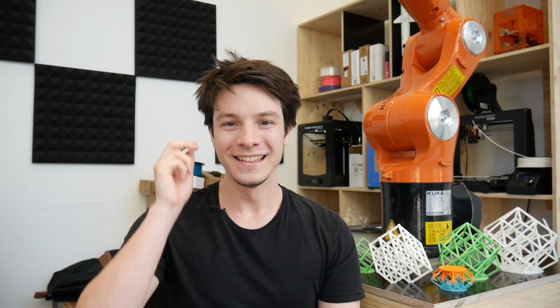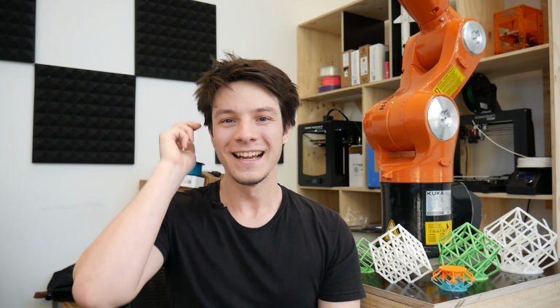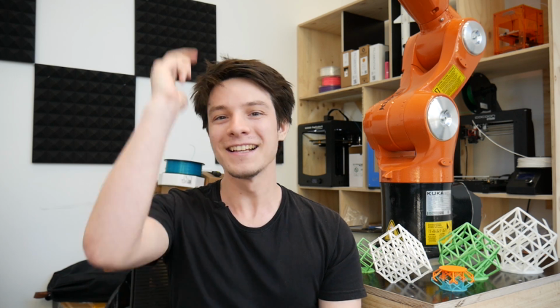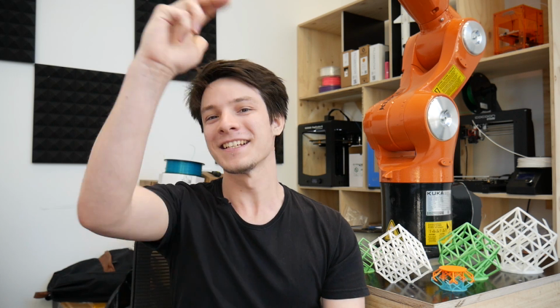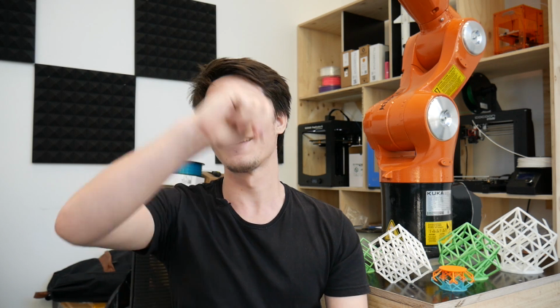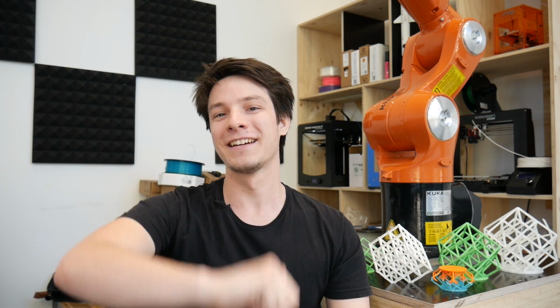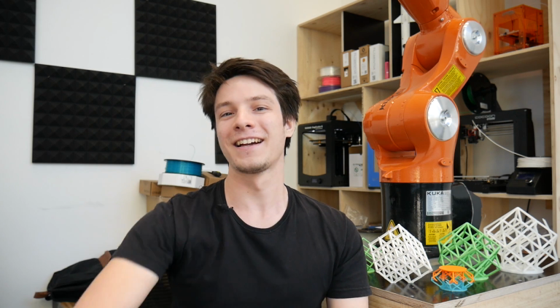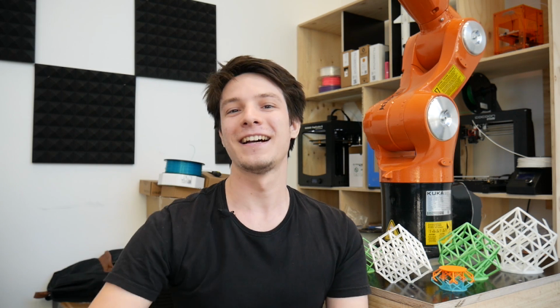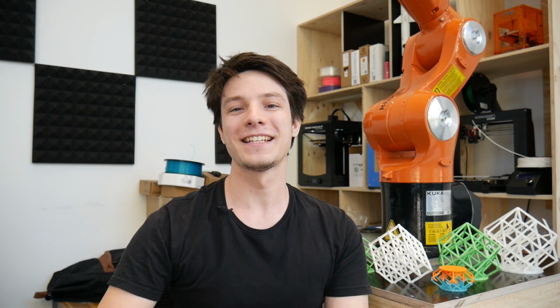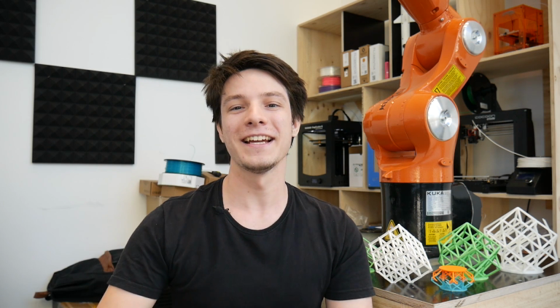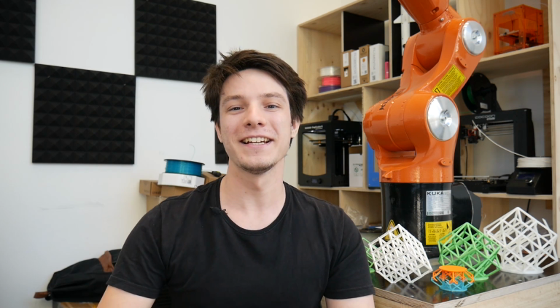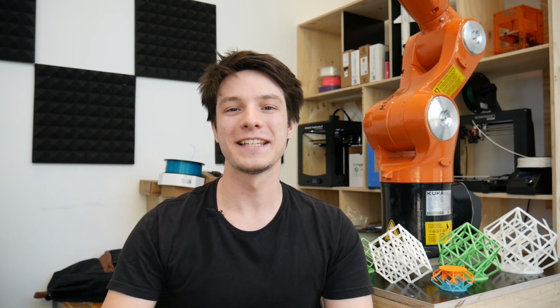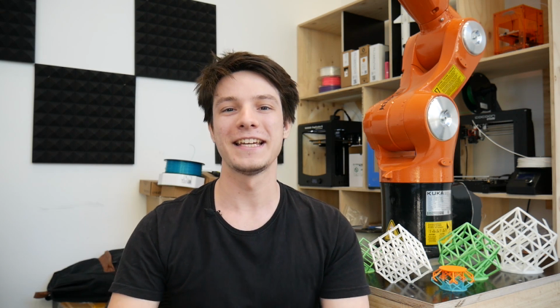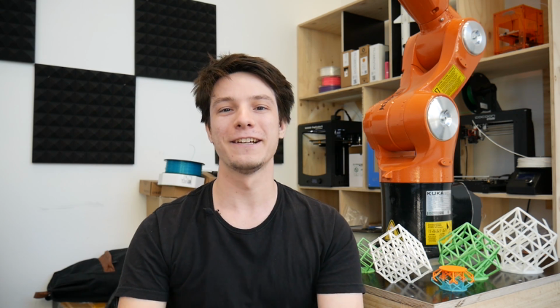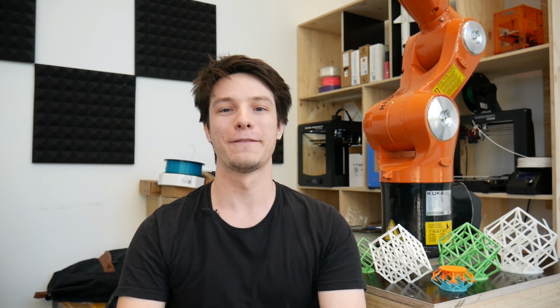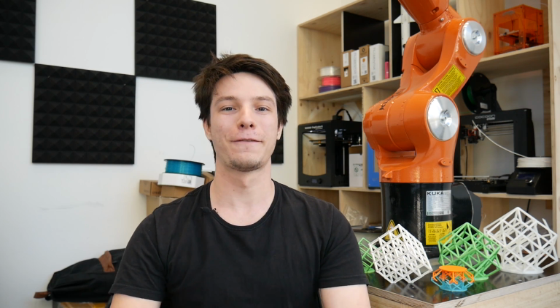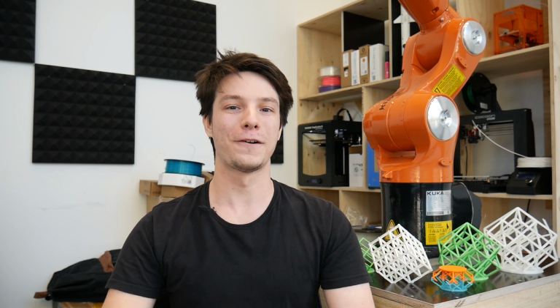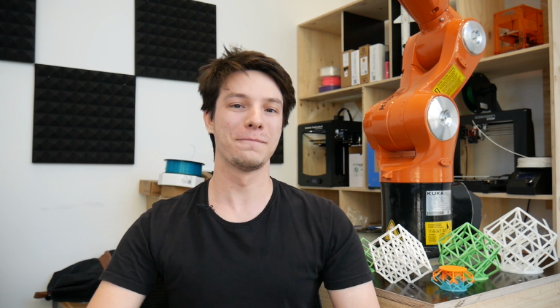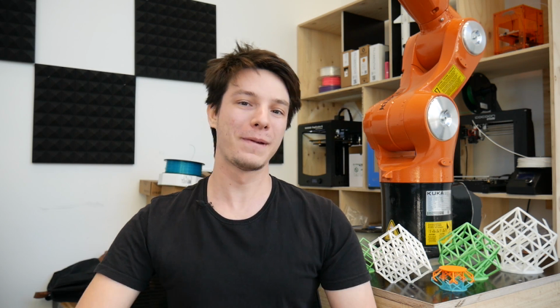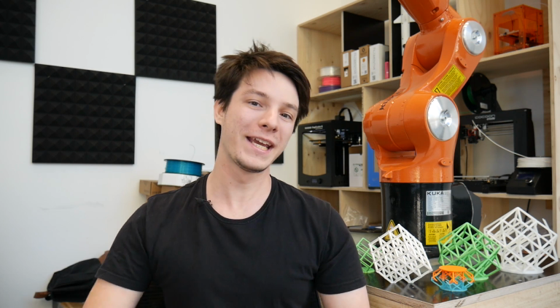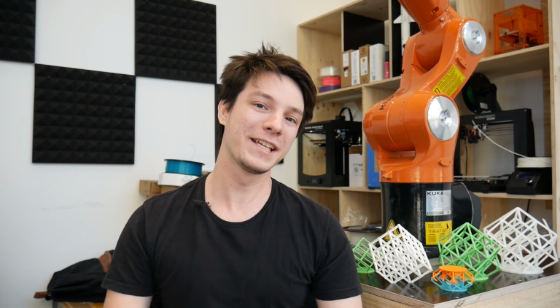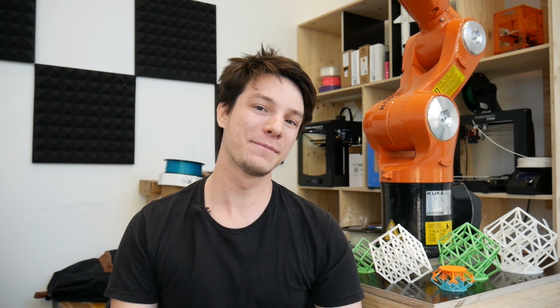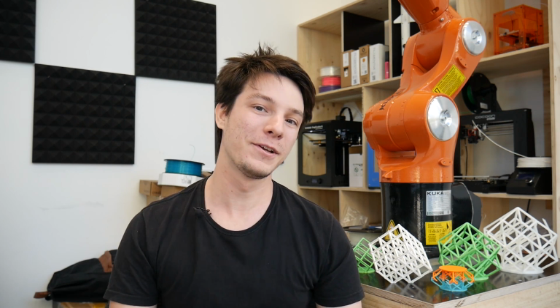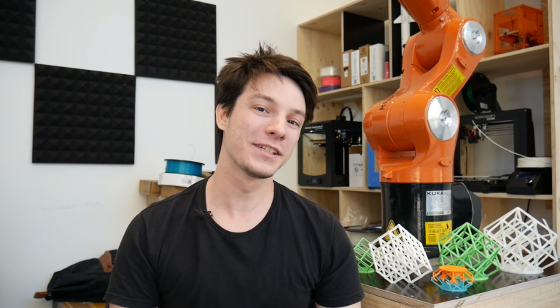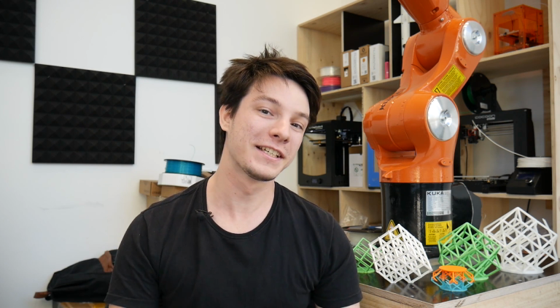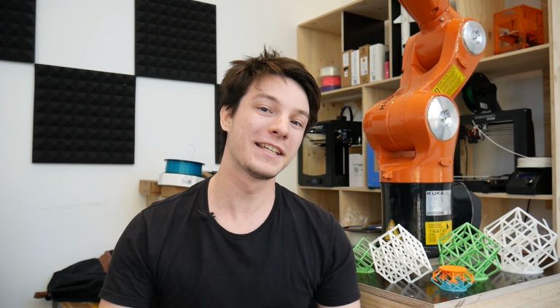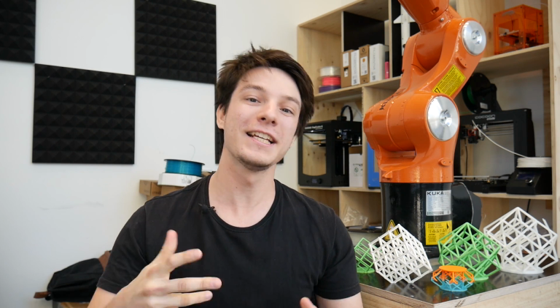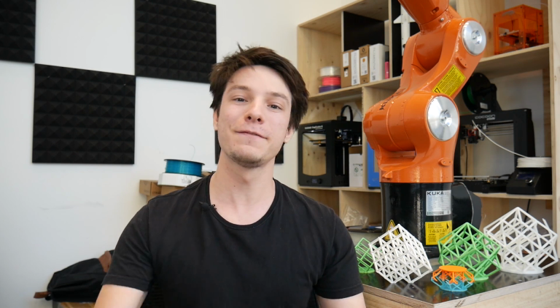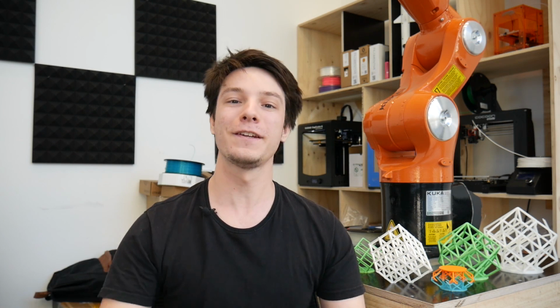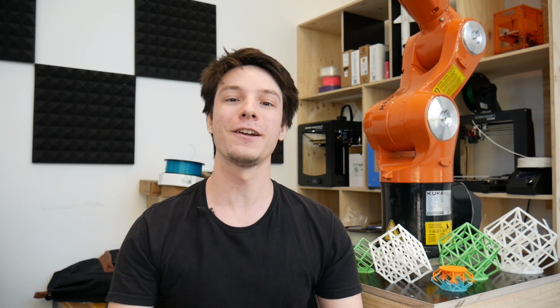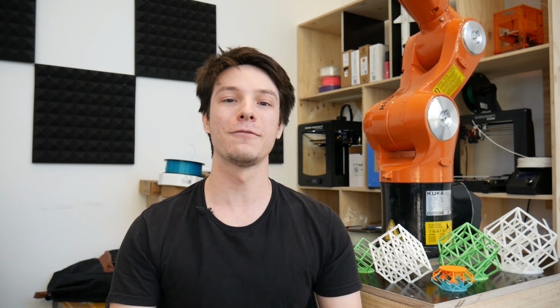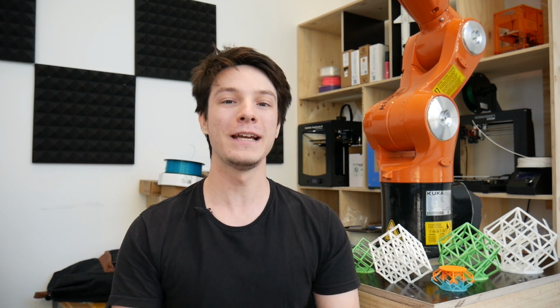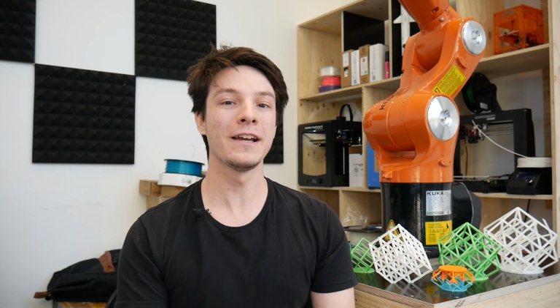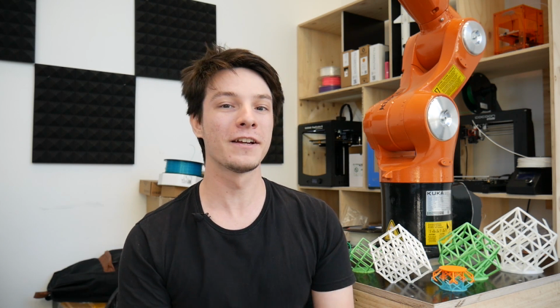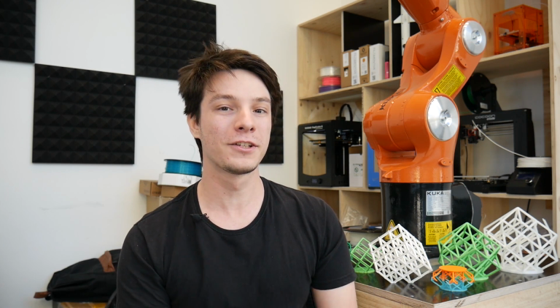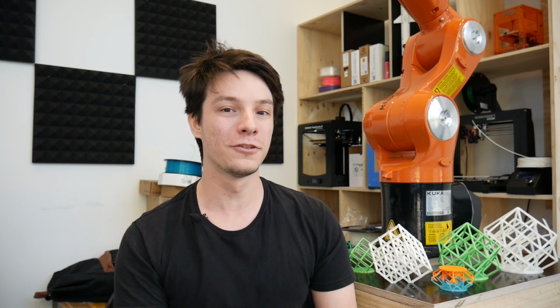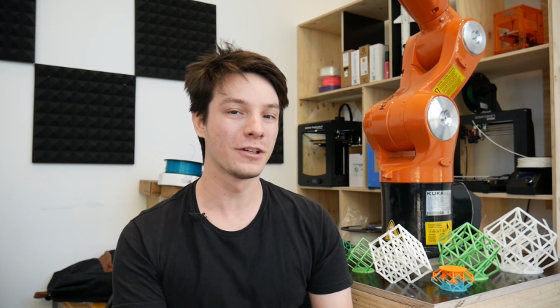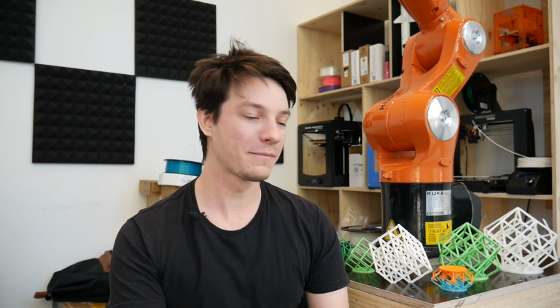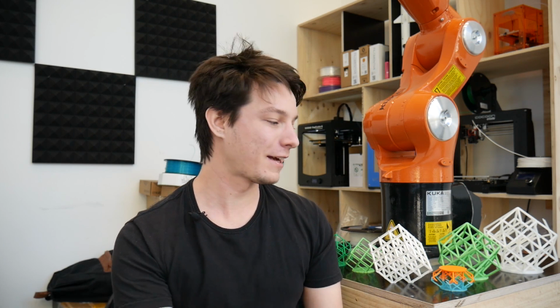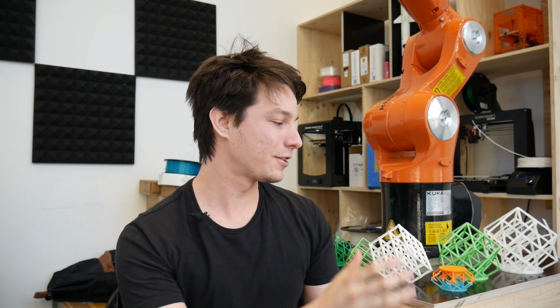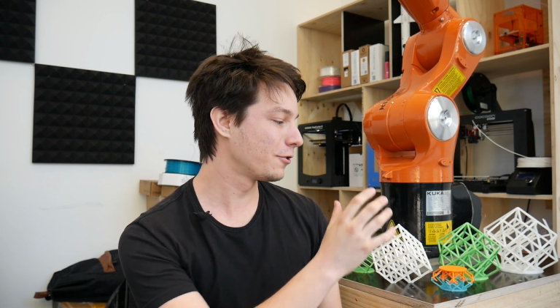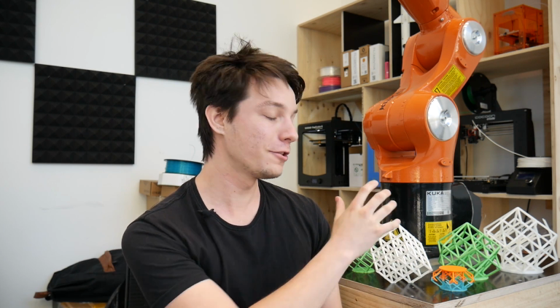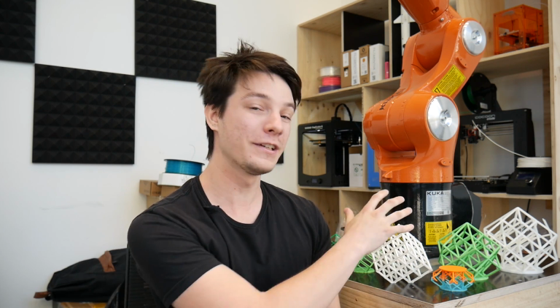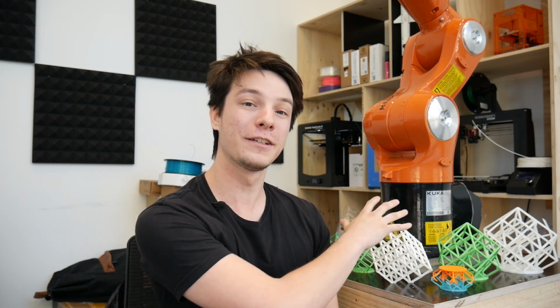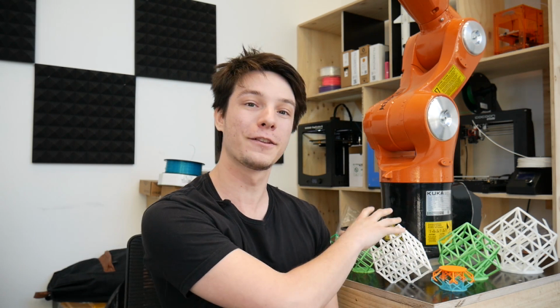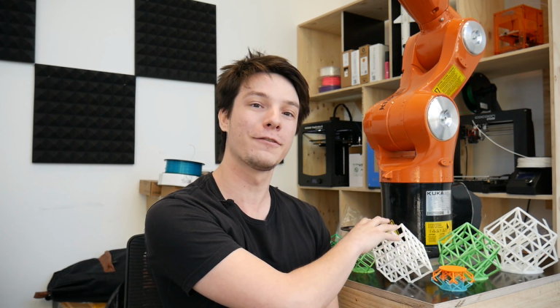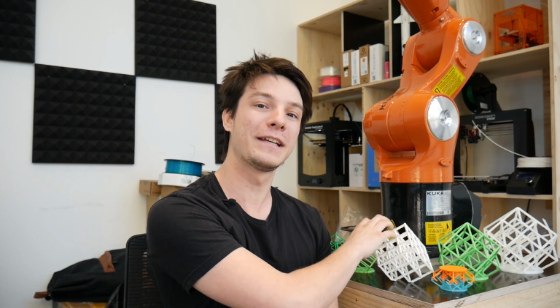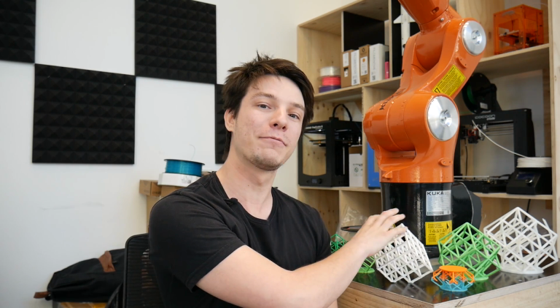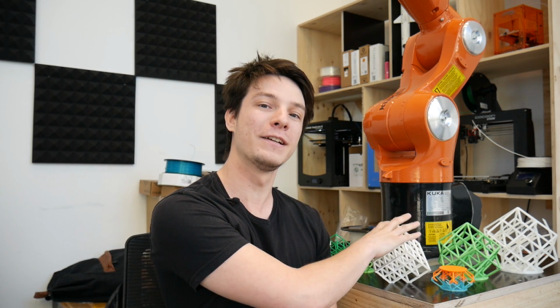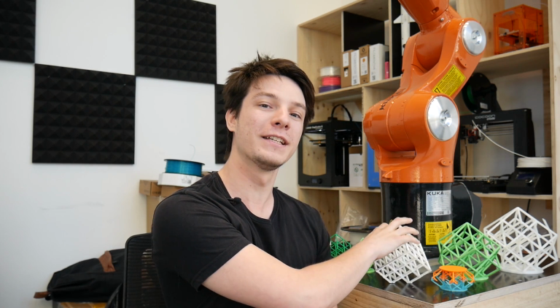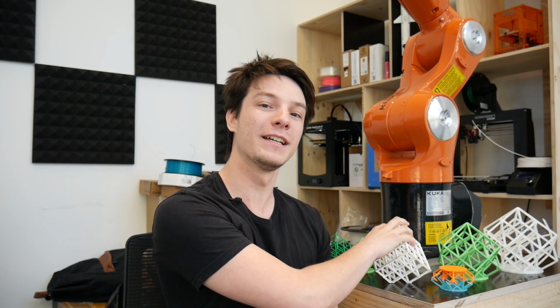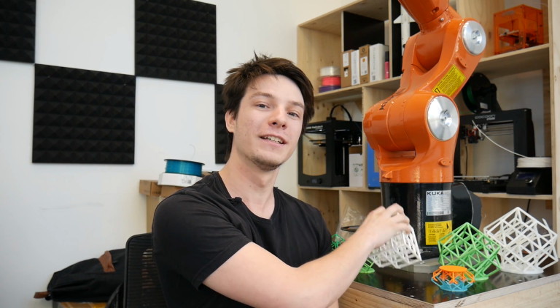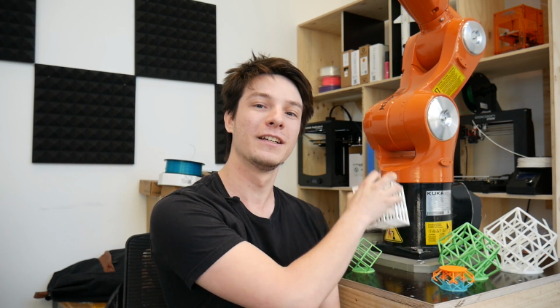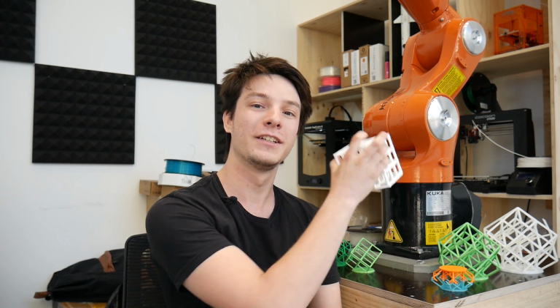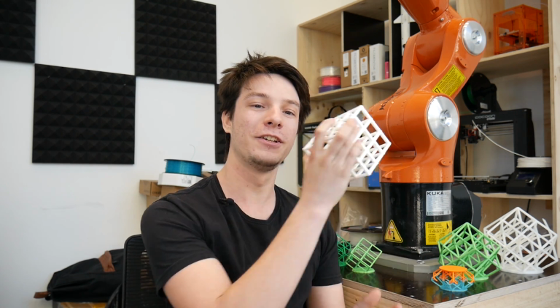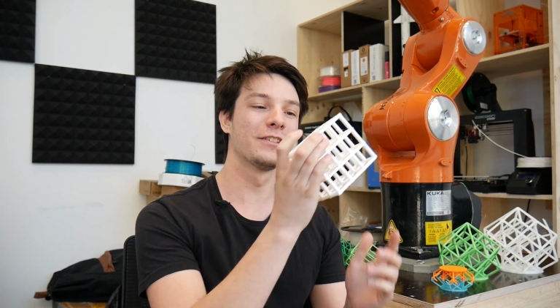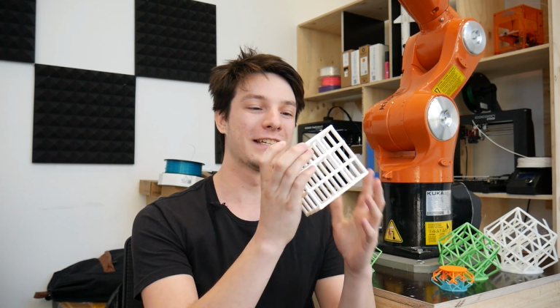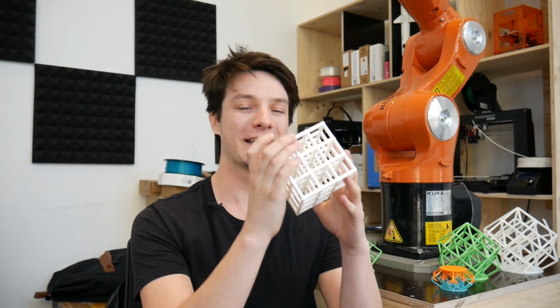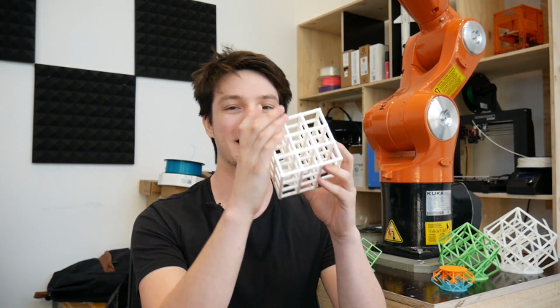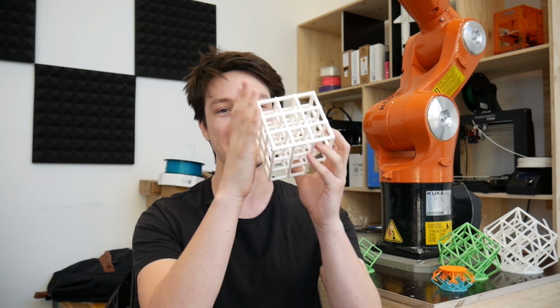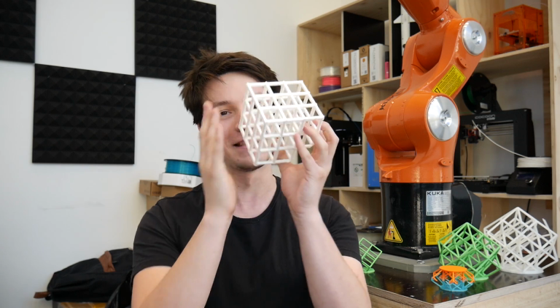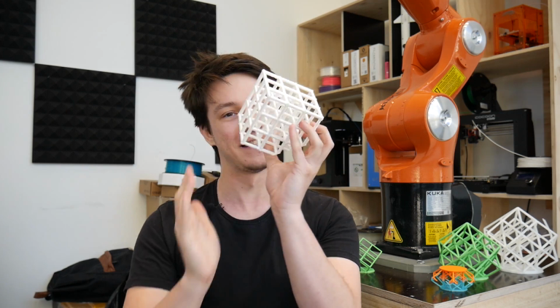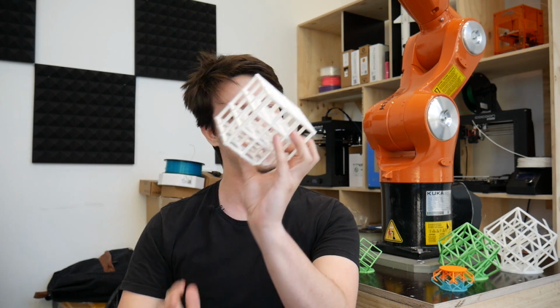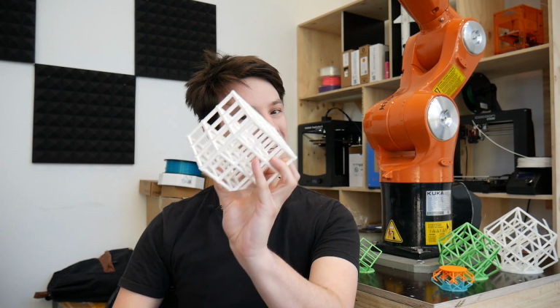How's it going guys? Angus here from Makers Muse and in today's video we're going to talk about torching your 3D printer using these.